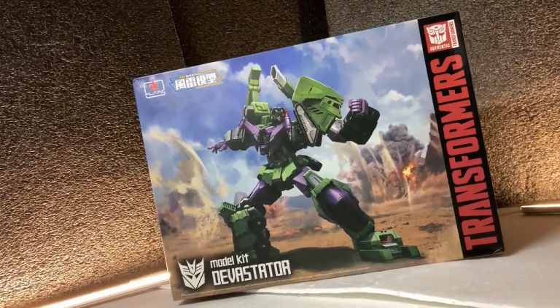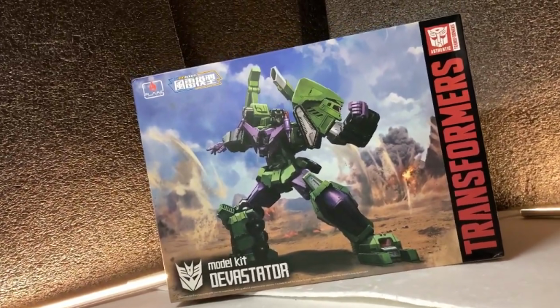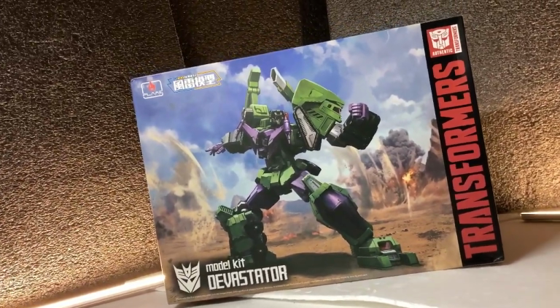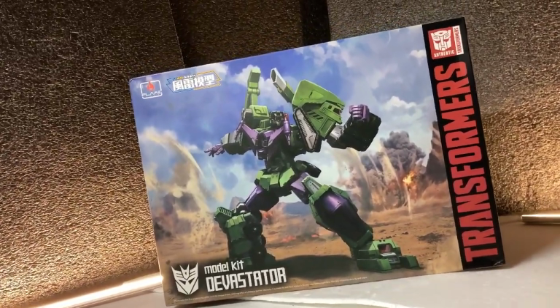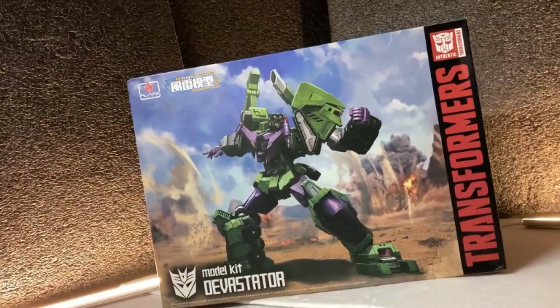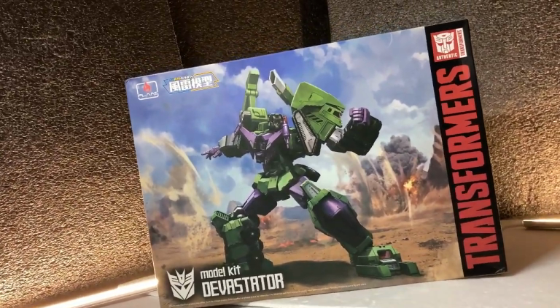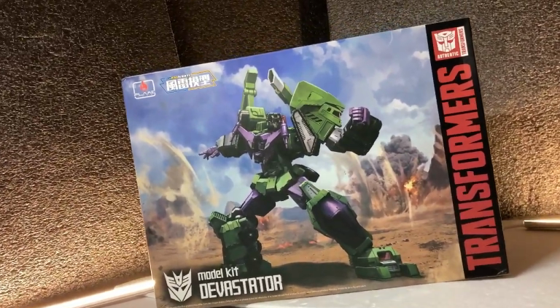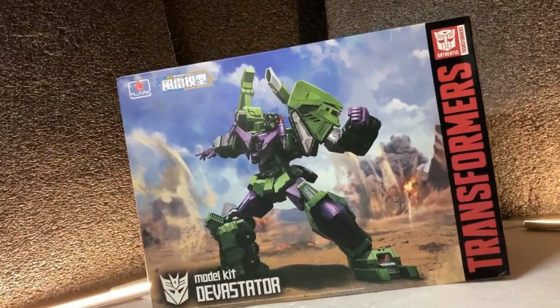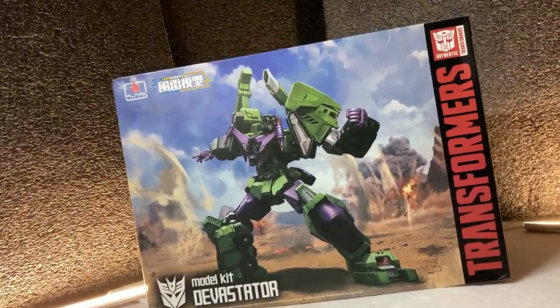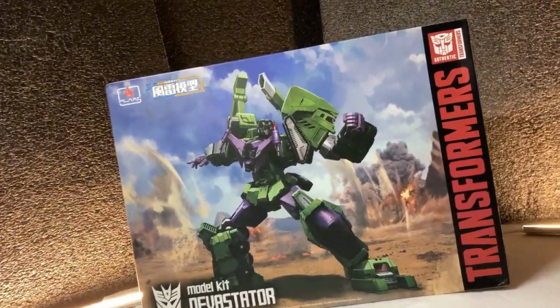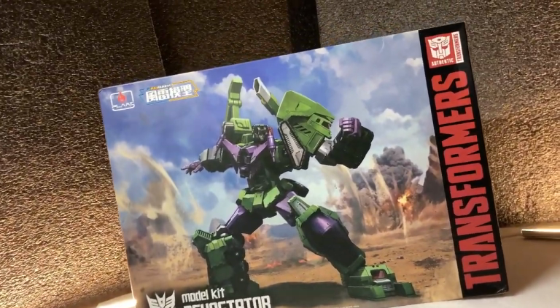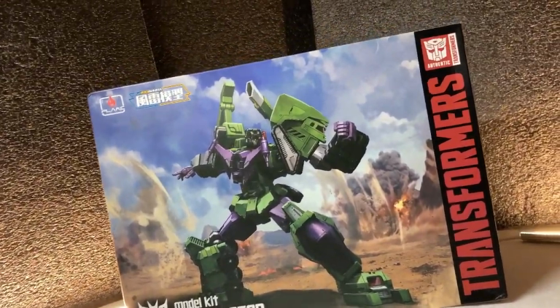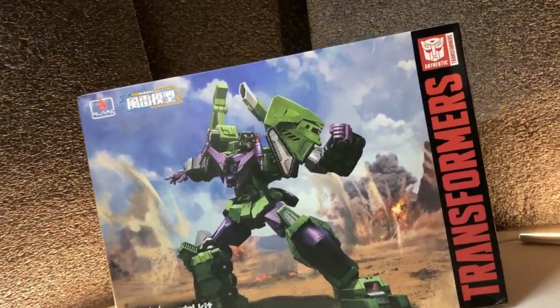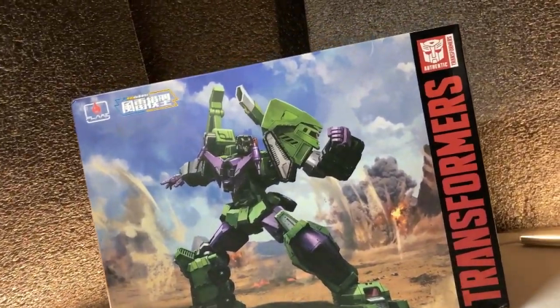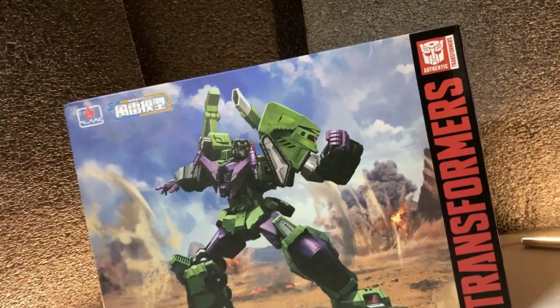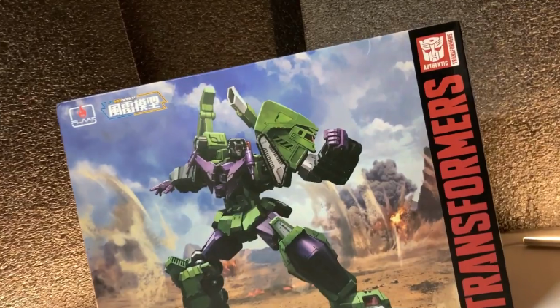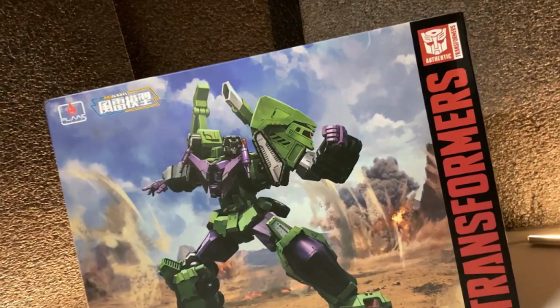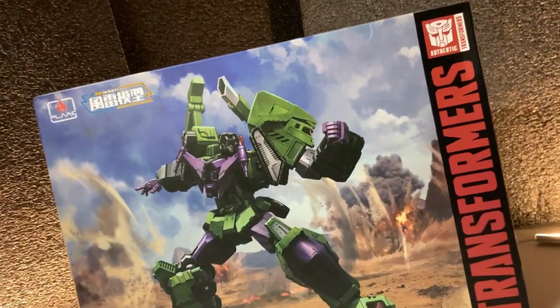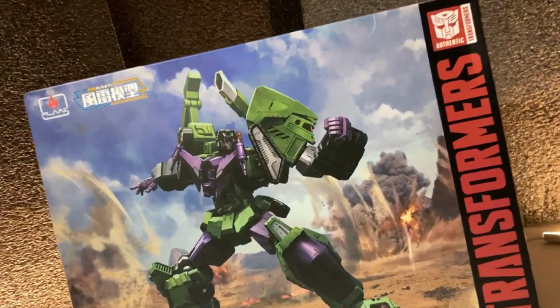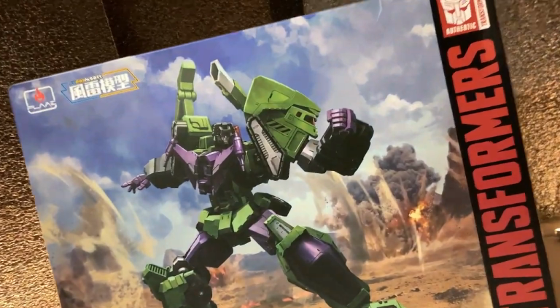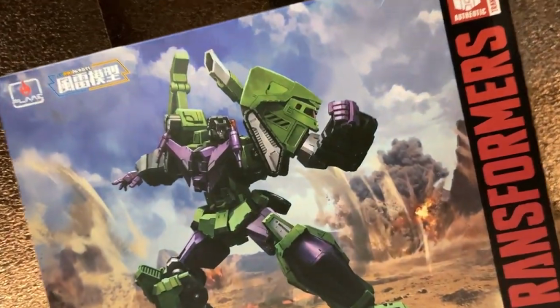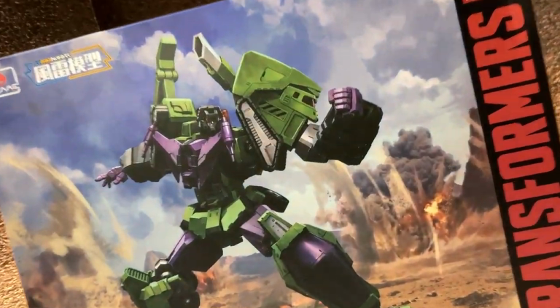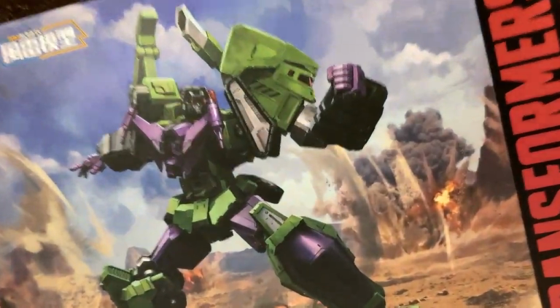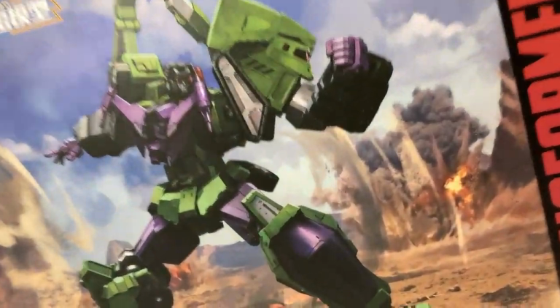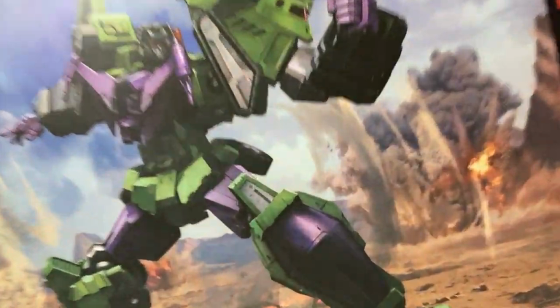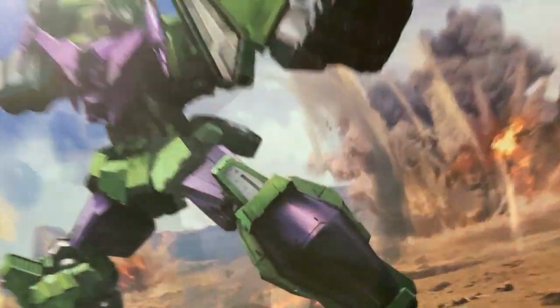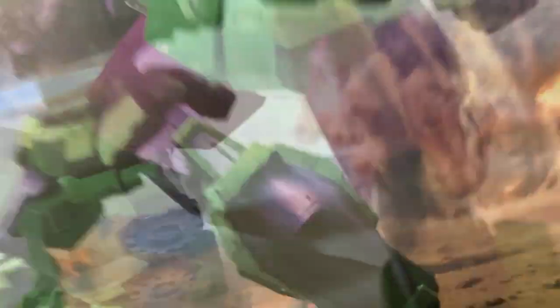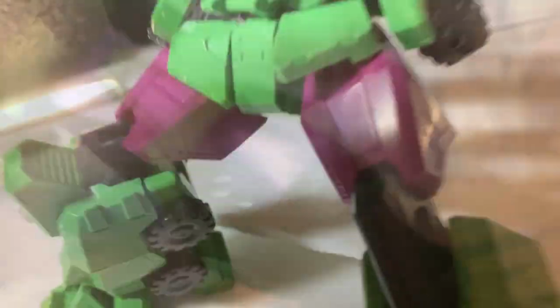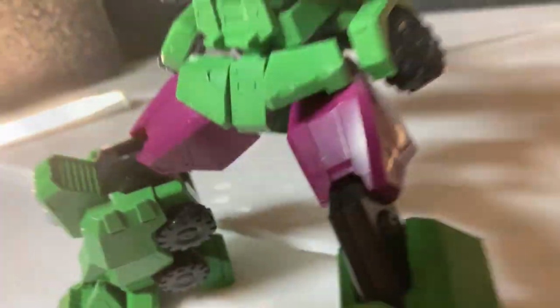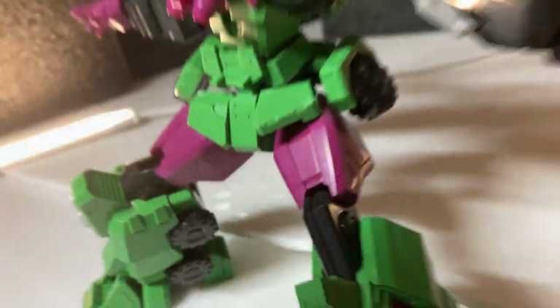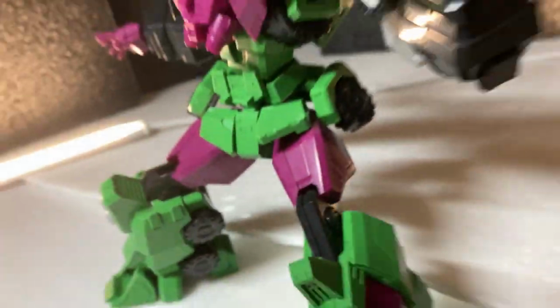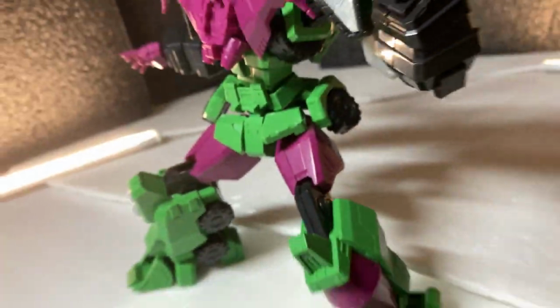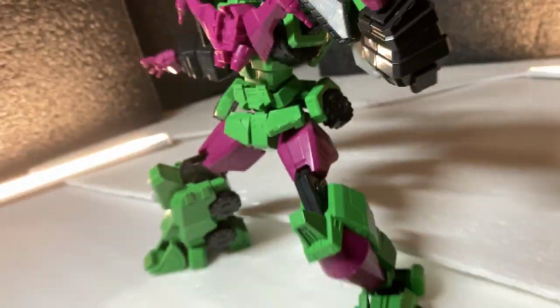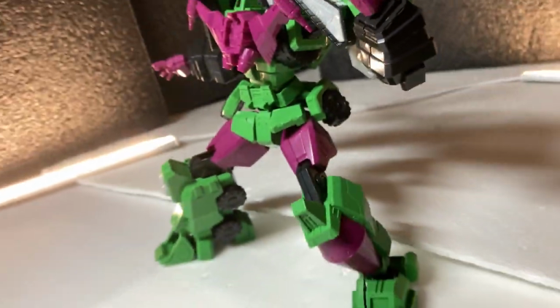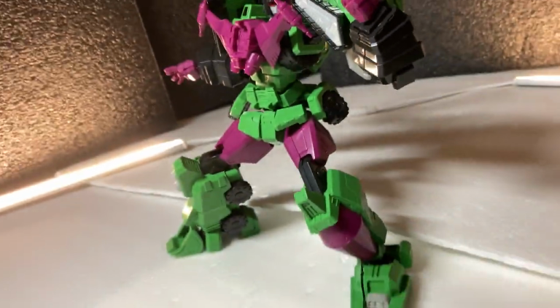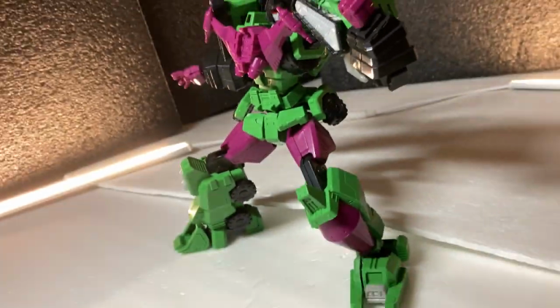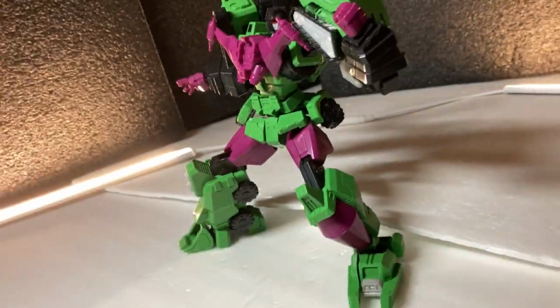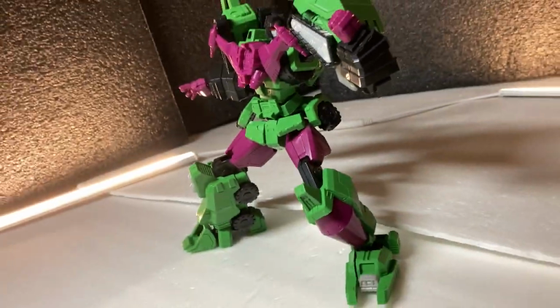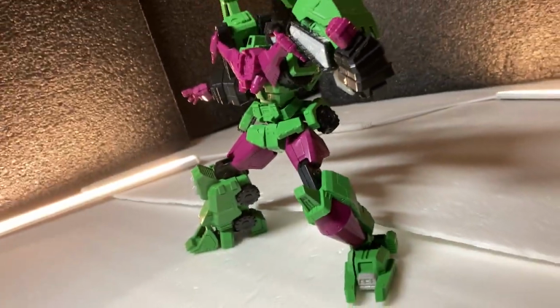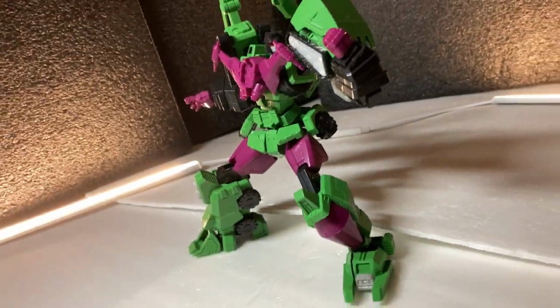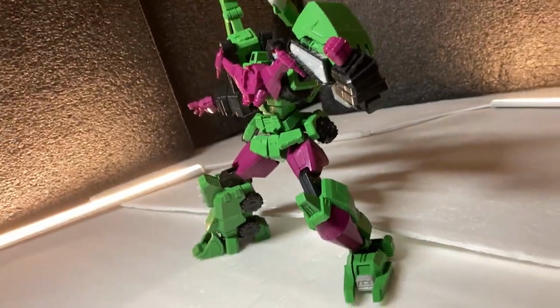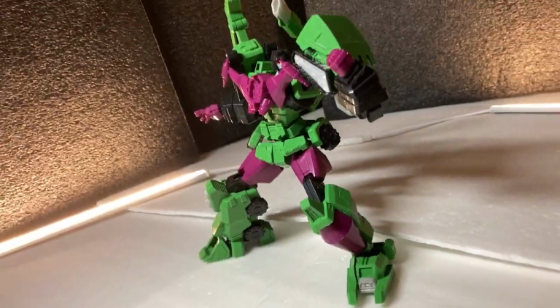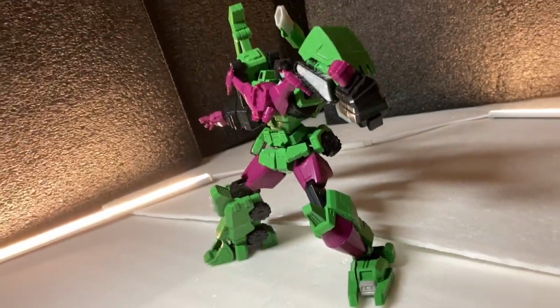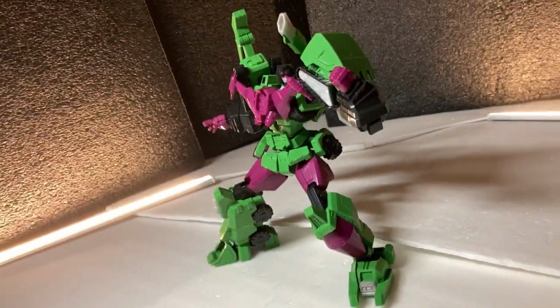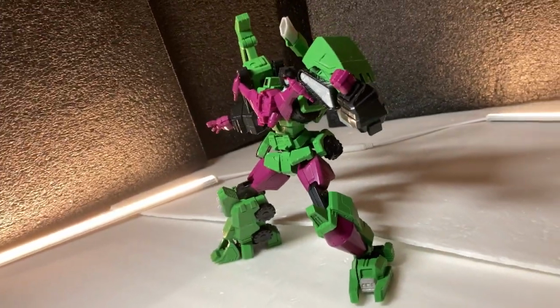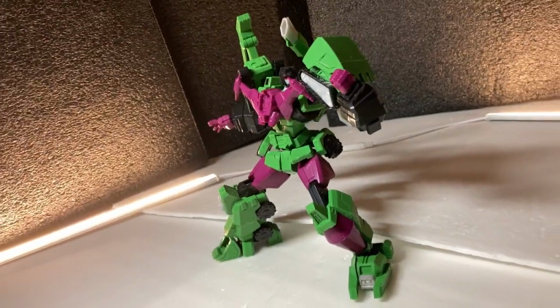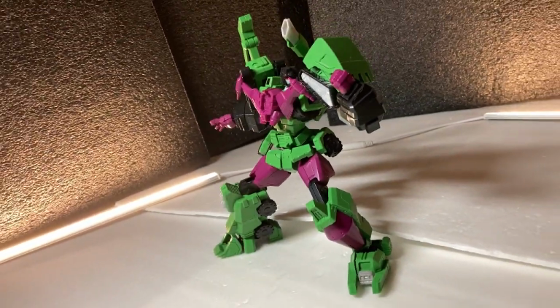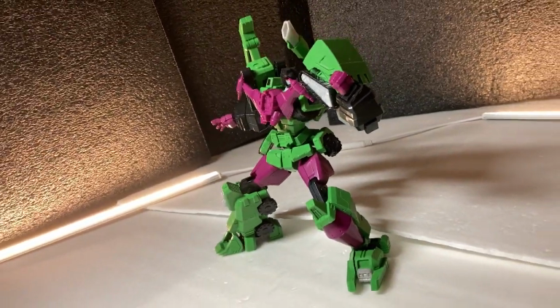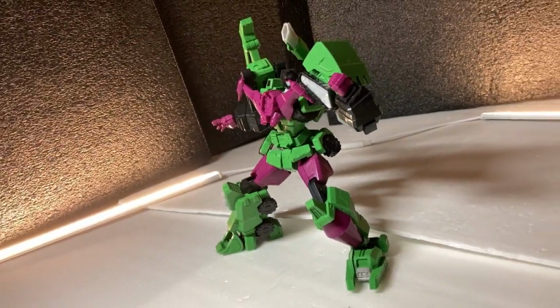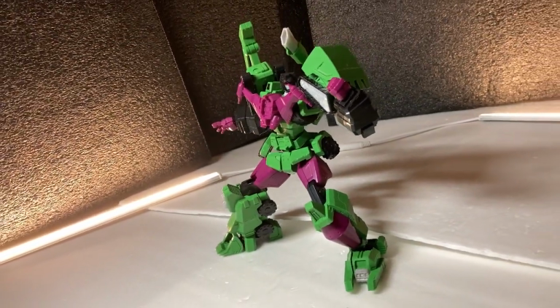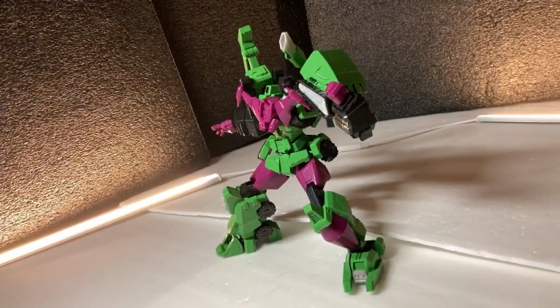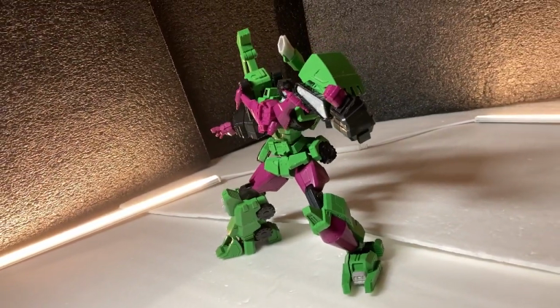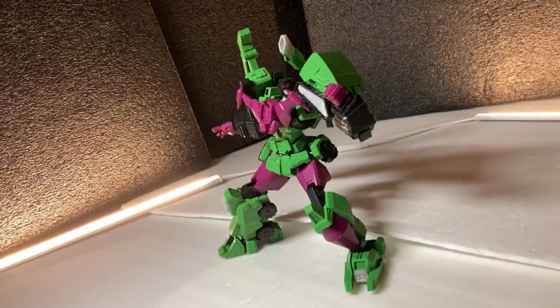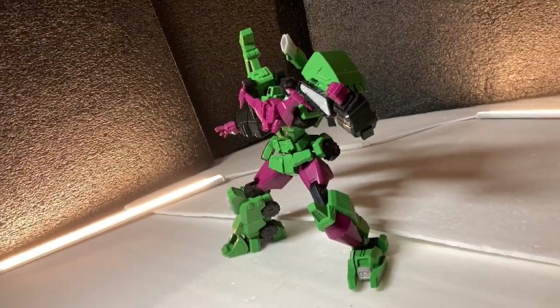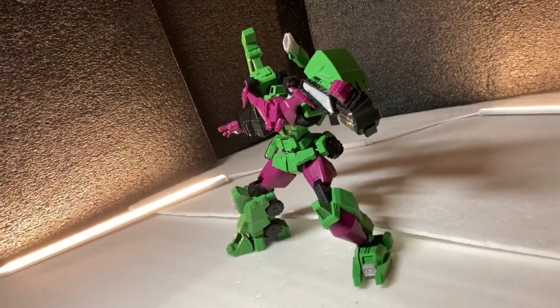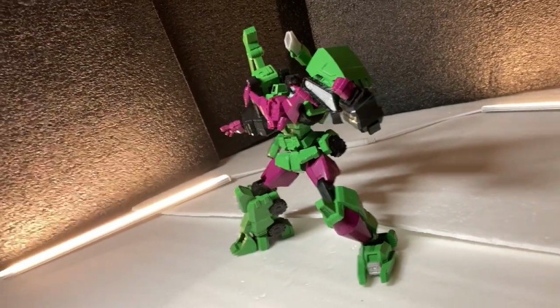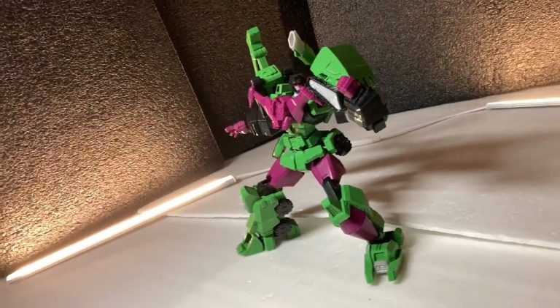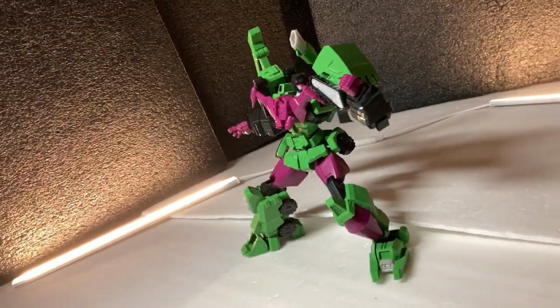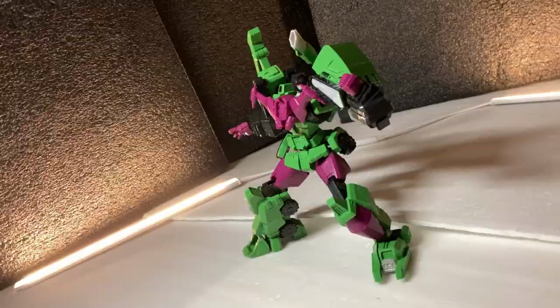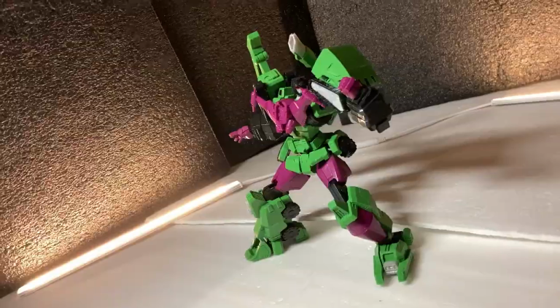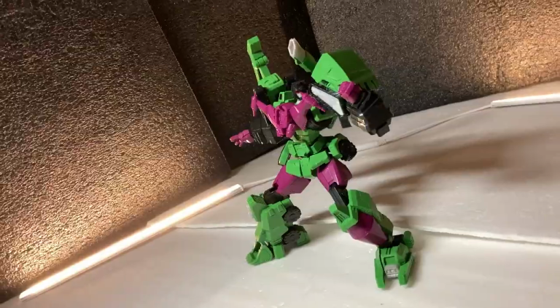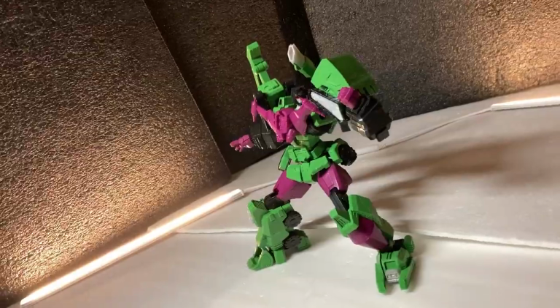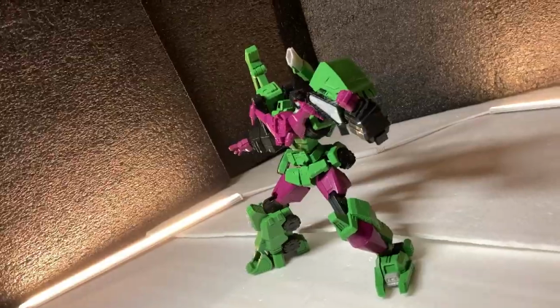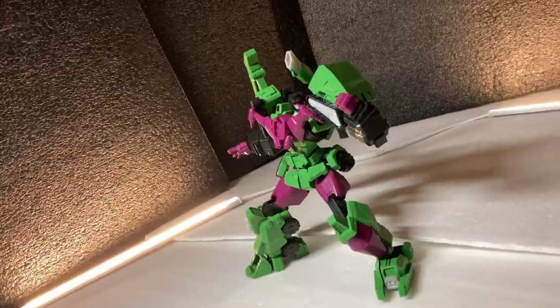As regardless of how you might feel about this design, you can't deny Devi looks pretty badass right here. Because usually my policy for boxes is to throw them away immediately, but the art here honestly looks so good it makes me want to hang it on my wall.